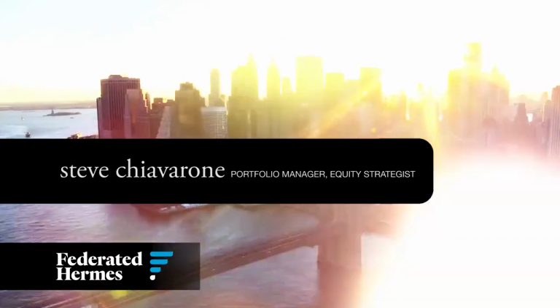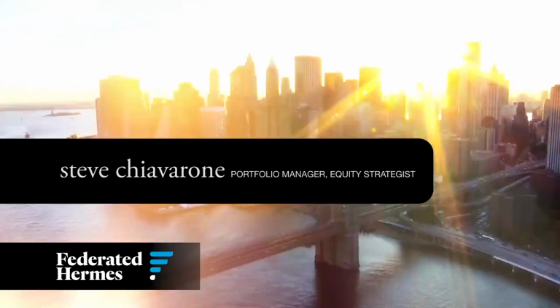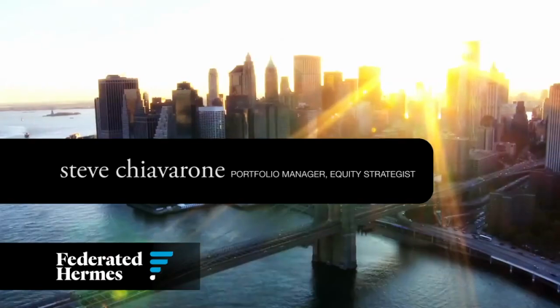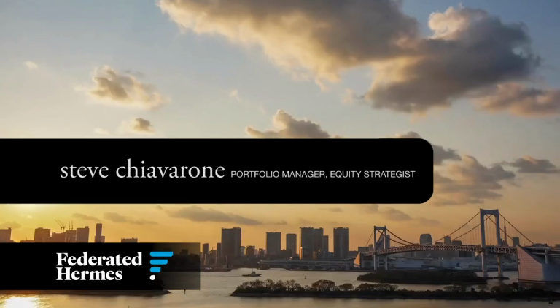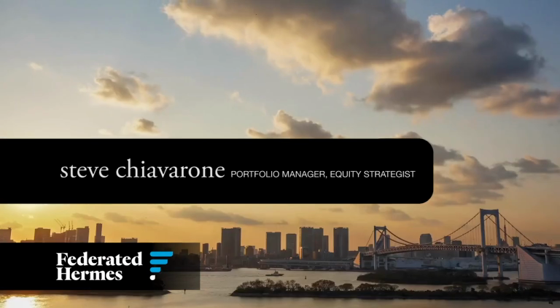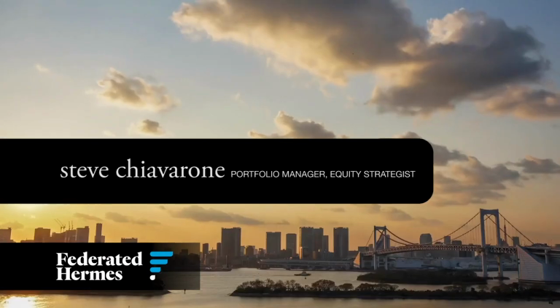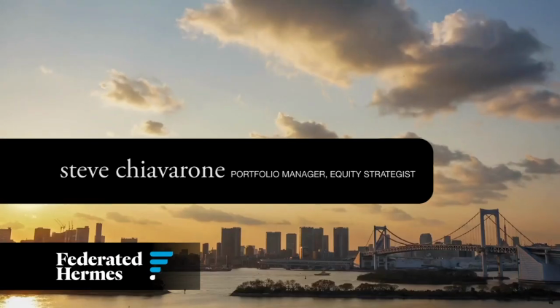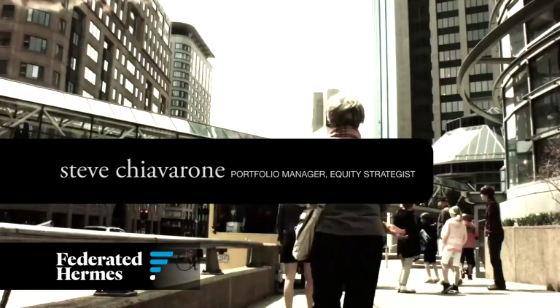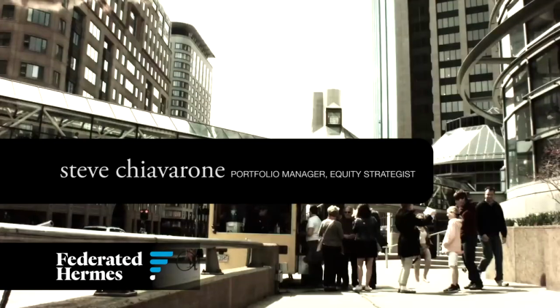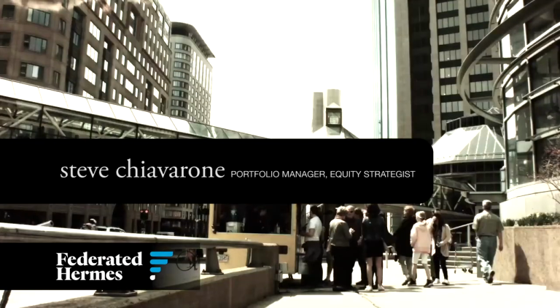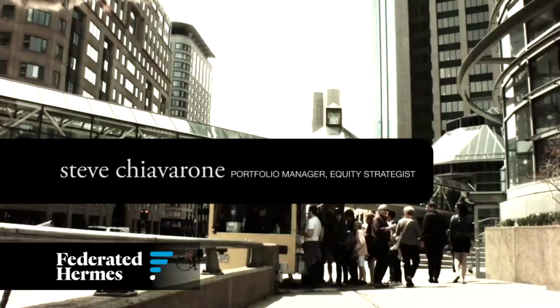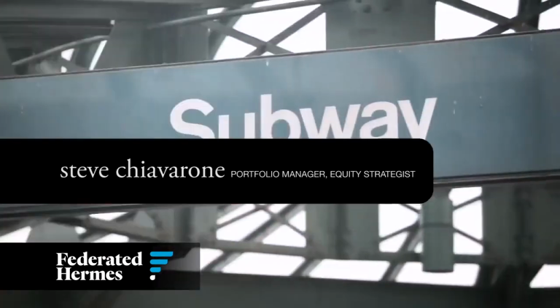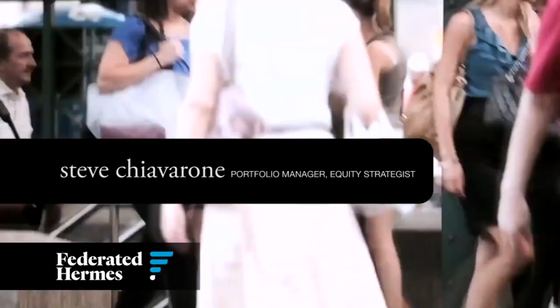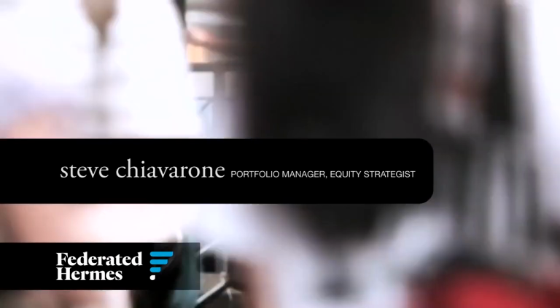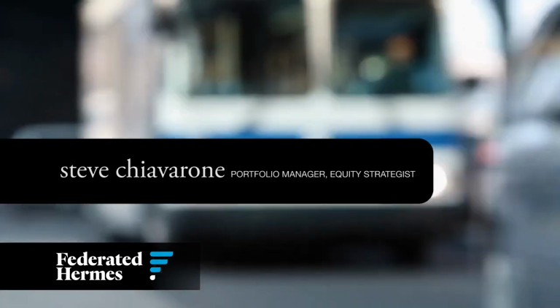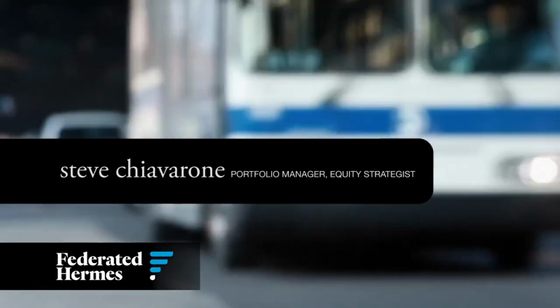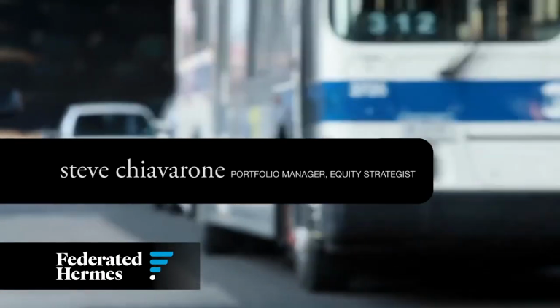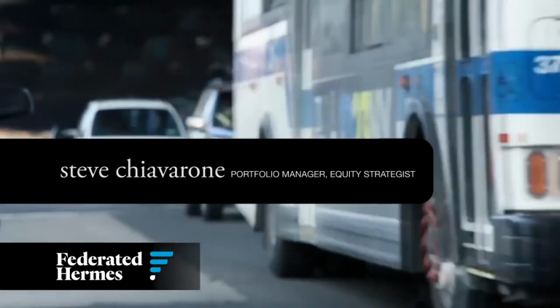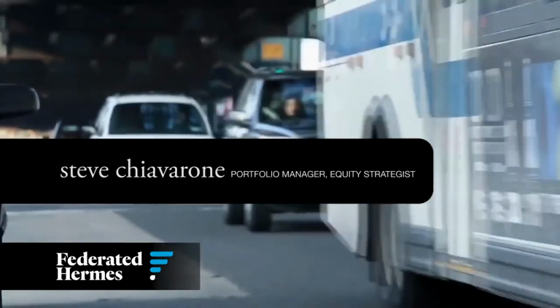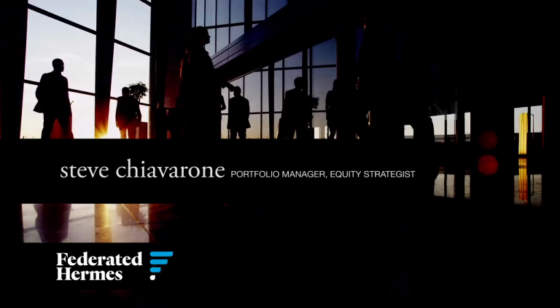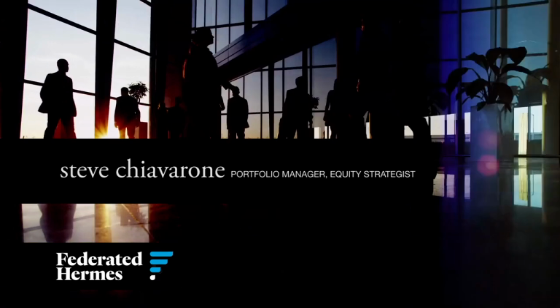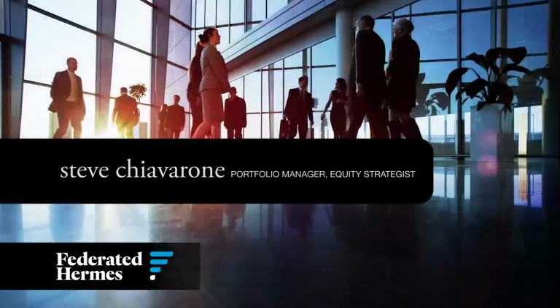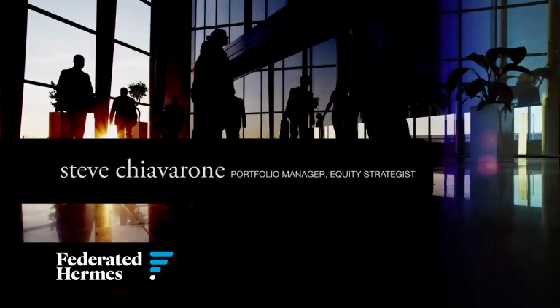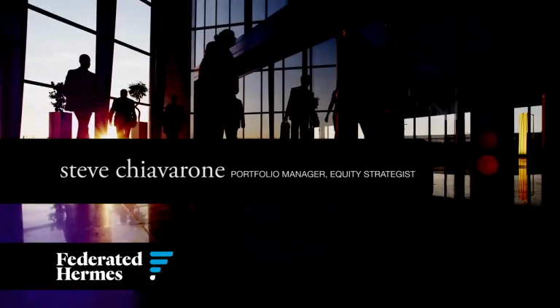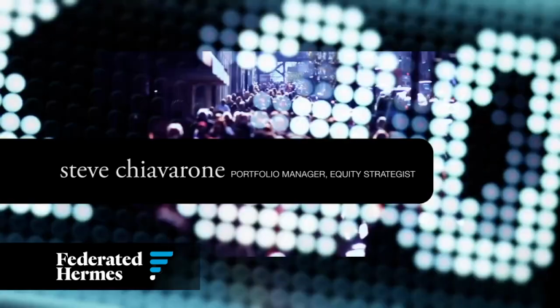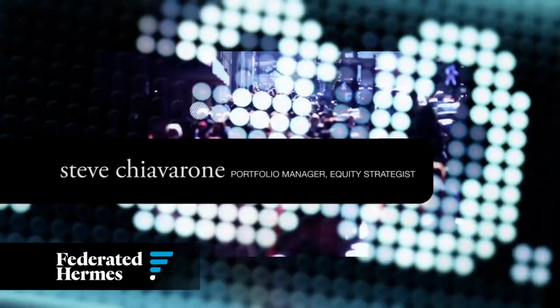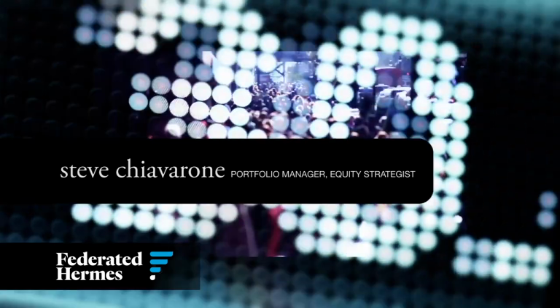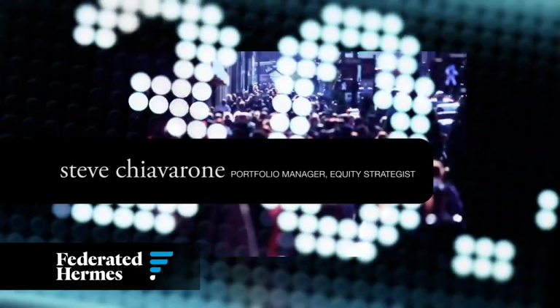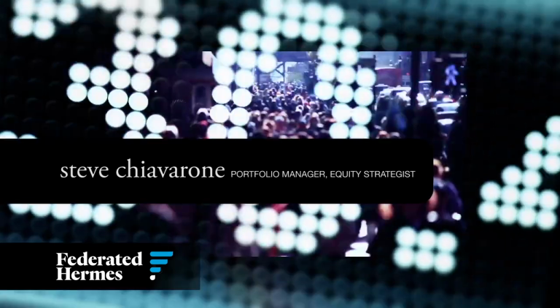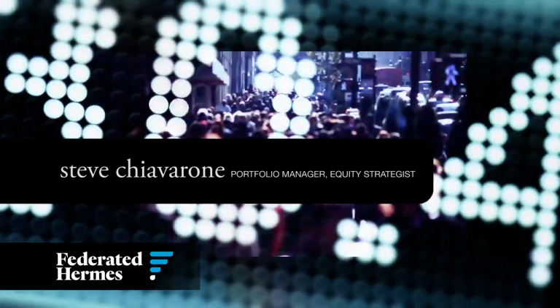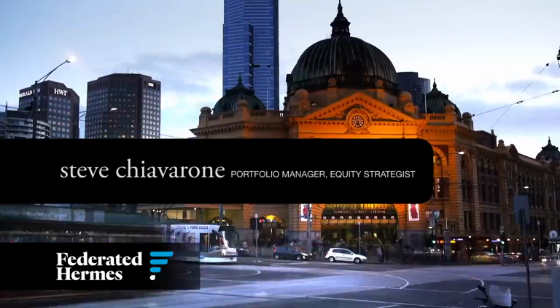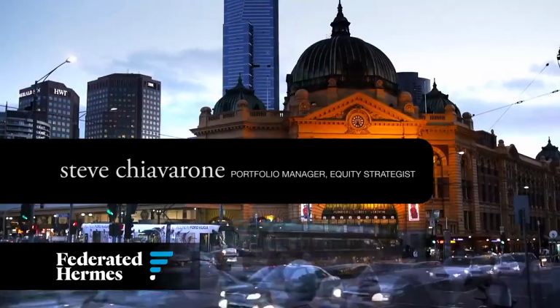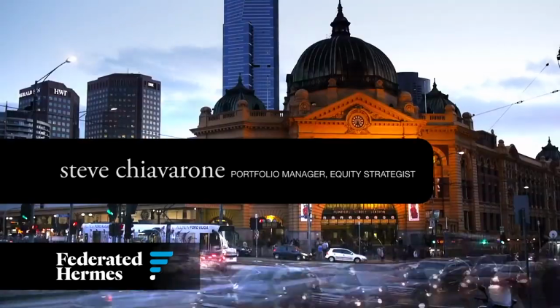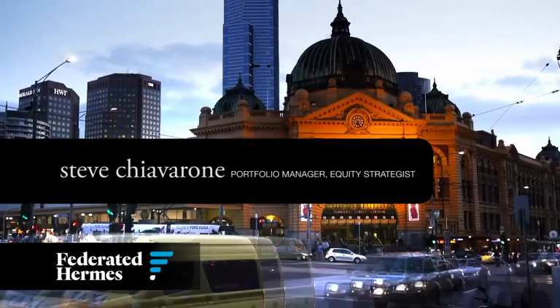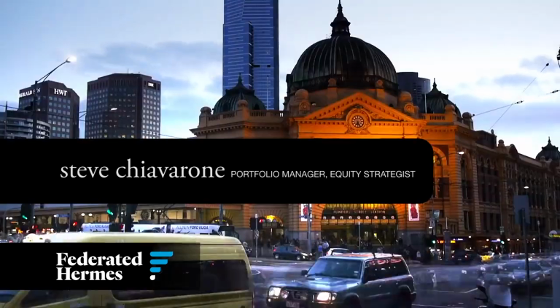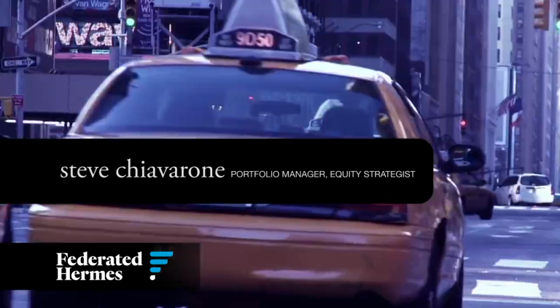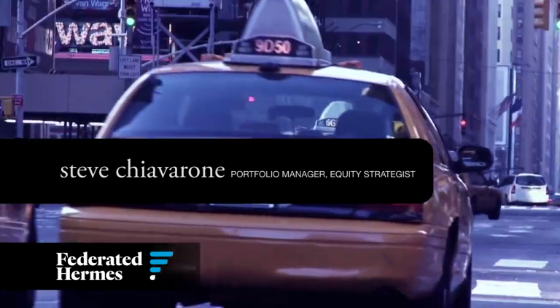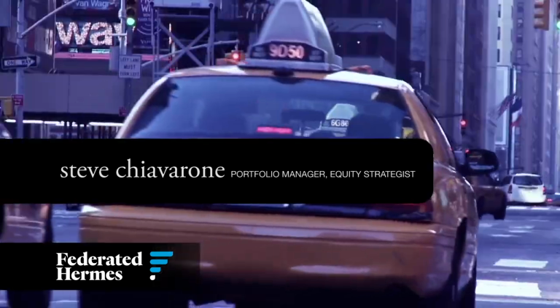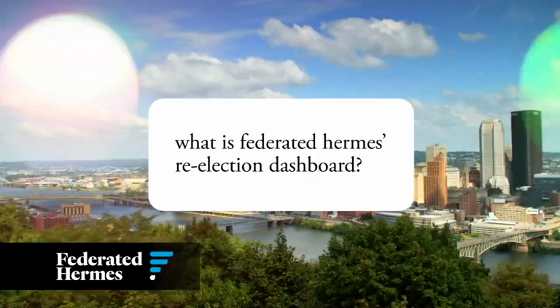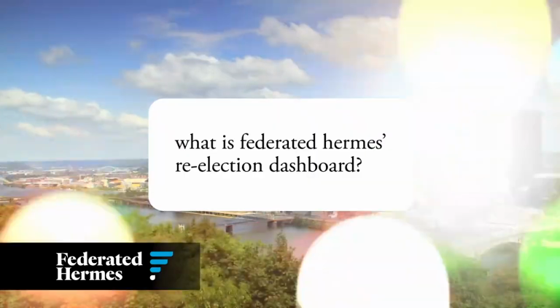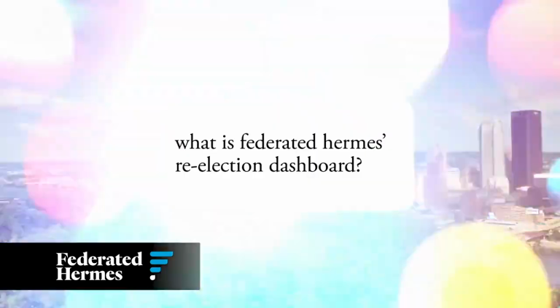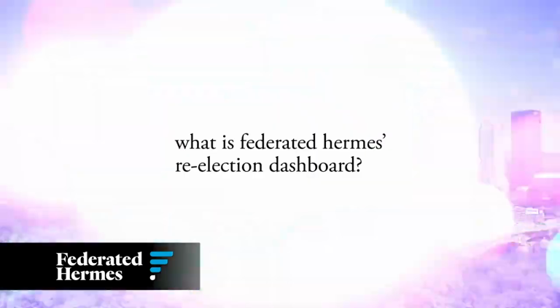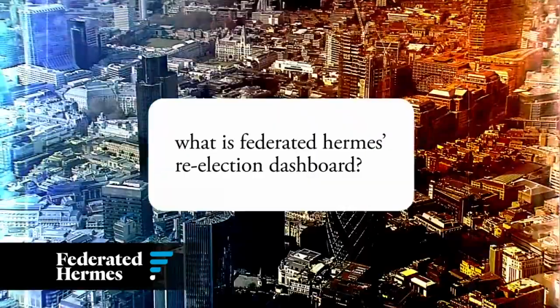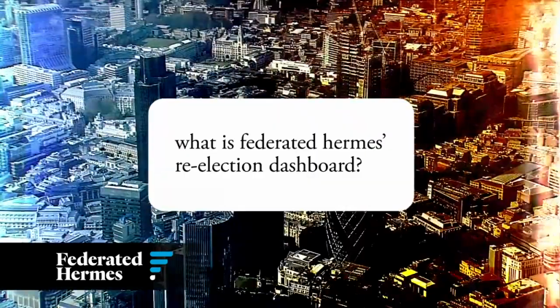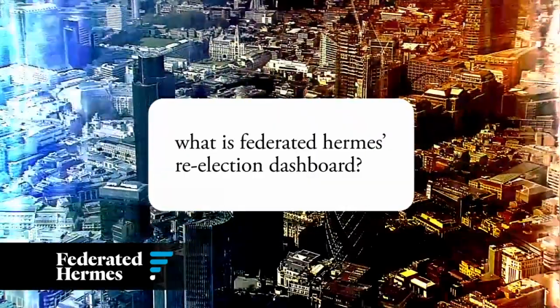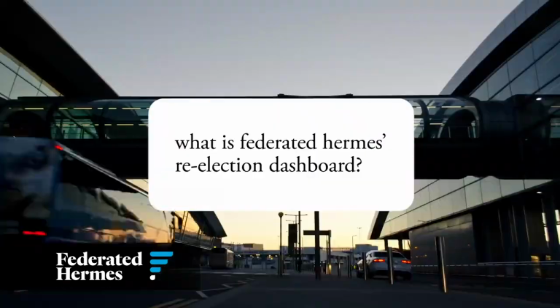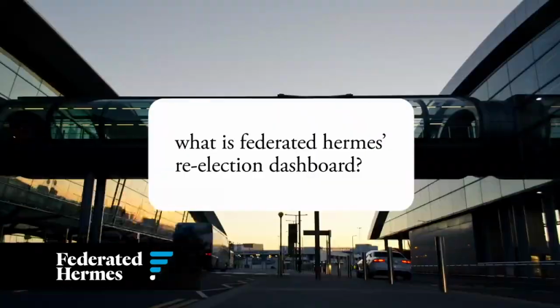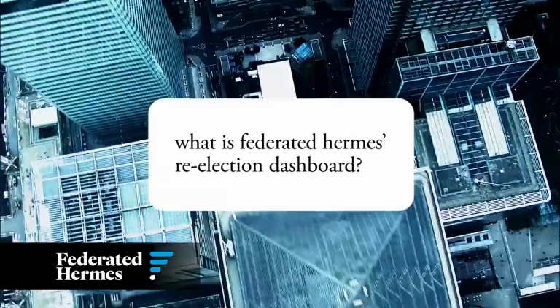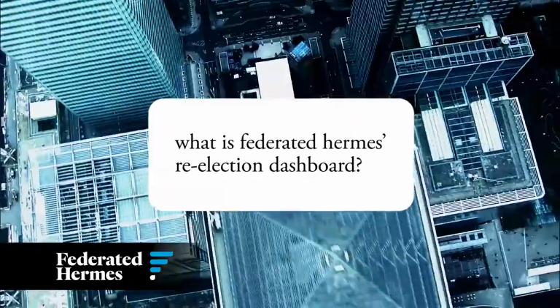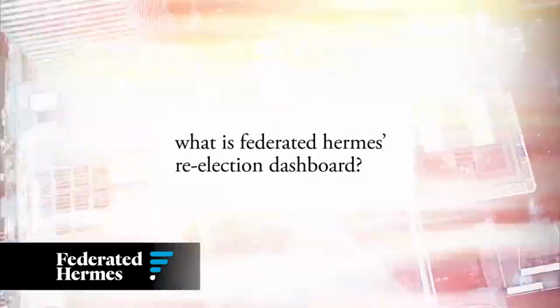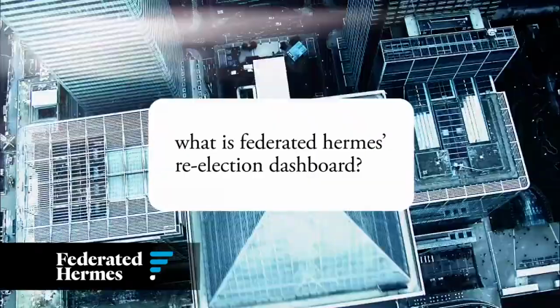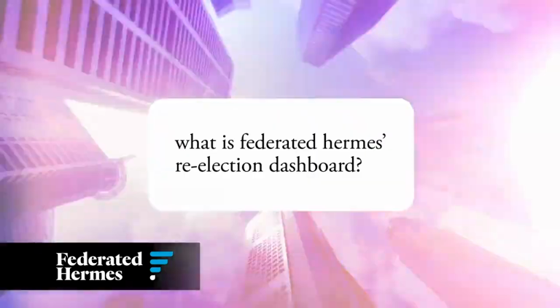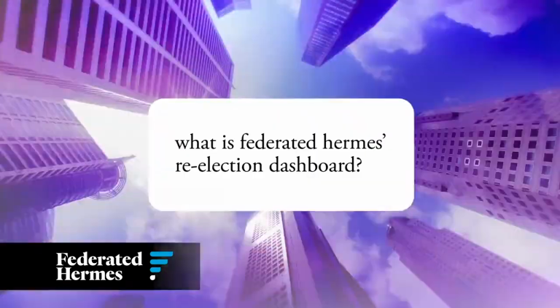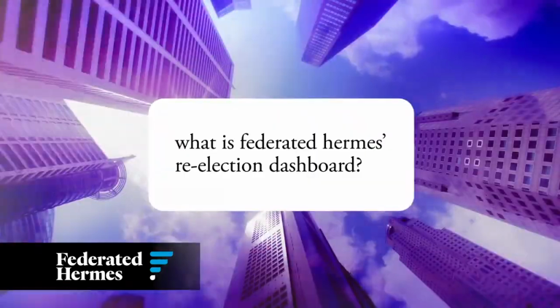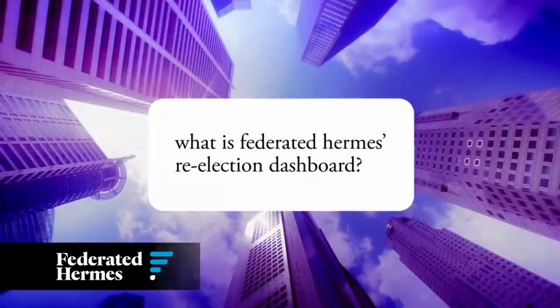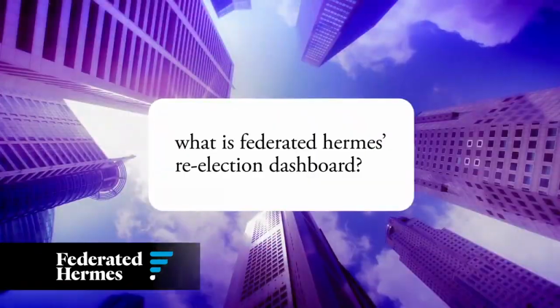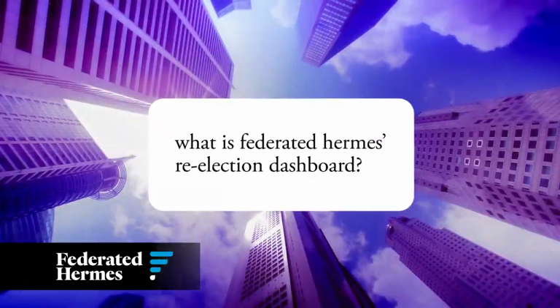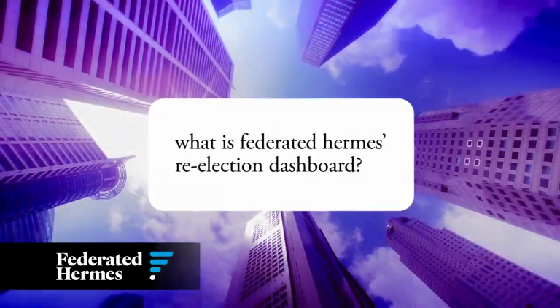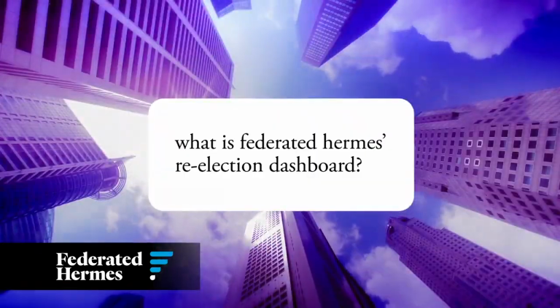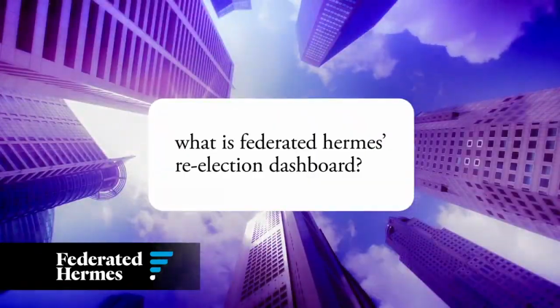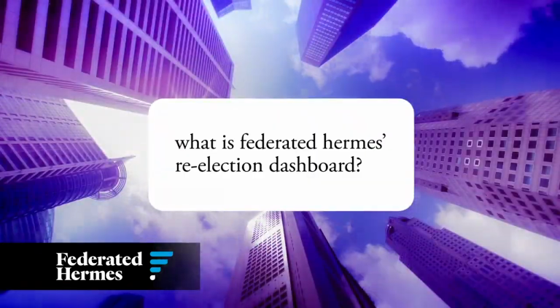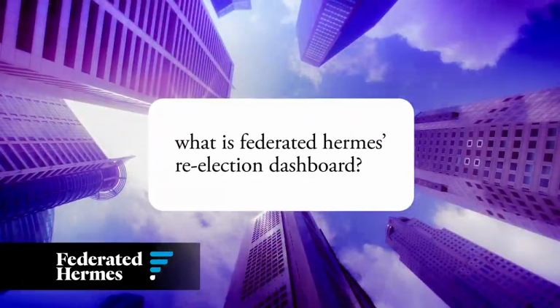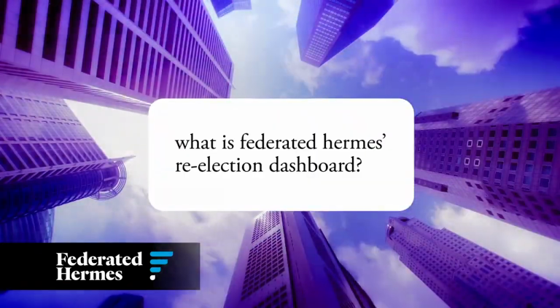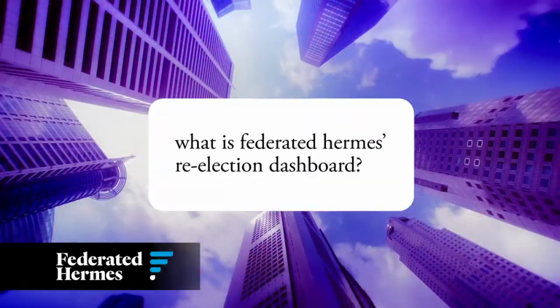I'm Steve Chevron, Portfolio Manager and Equity Strategist at Federated Hermes. What is Federated Hermes' Re-election Dashboard?